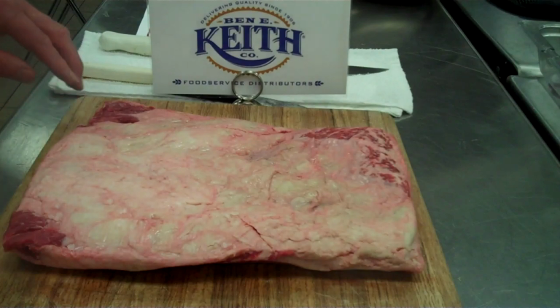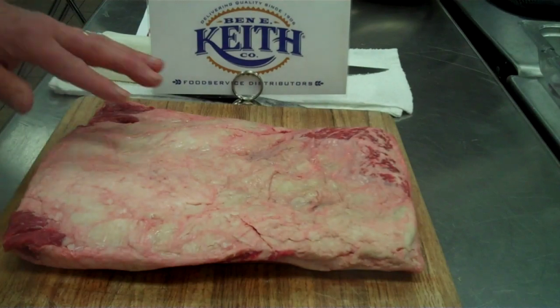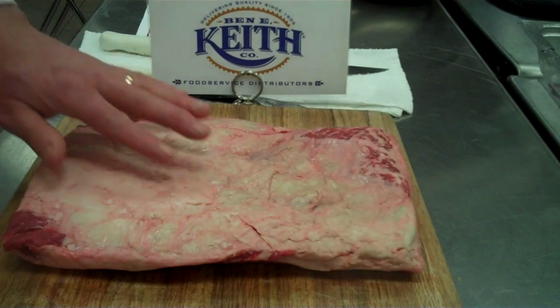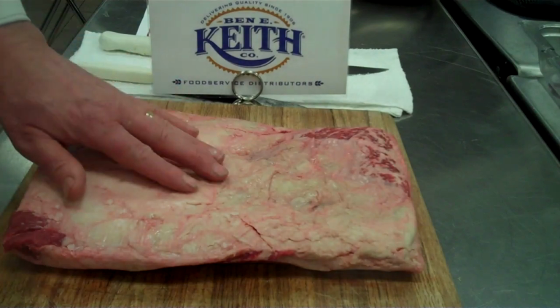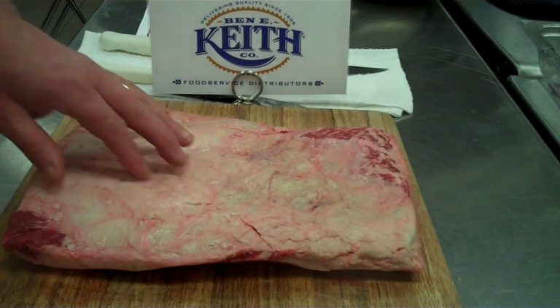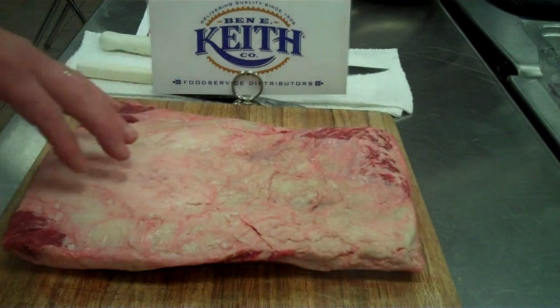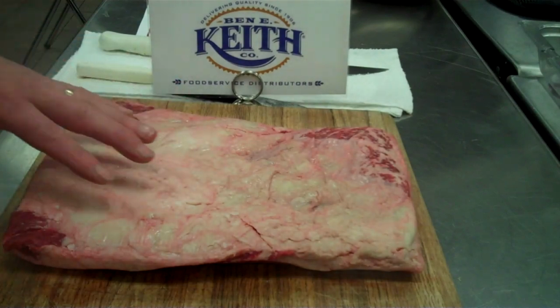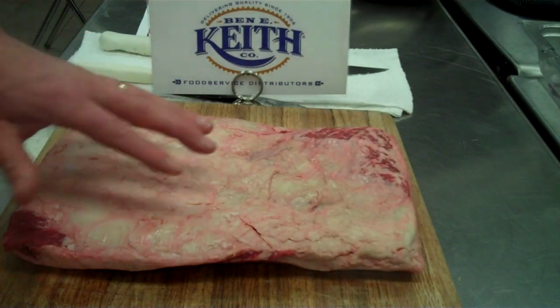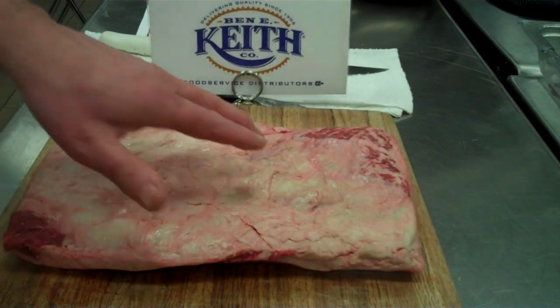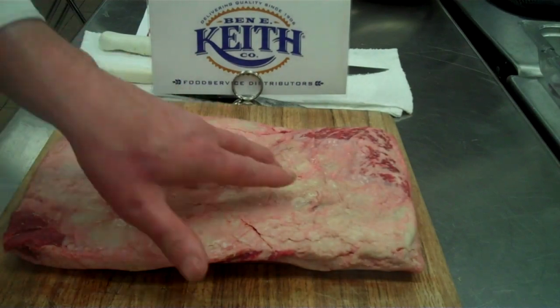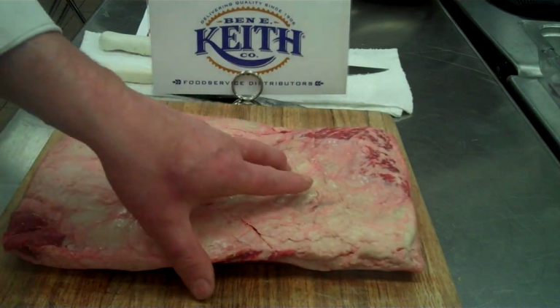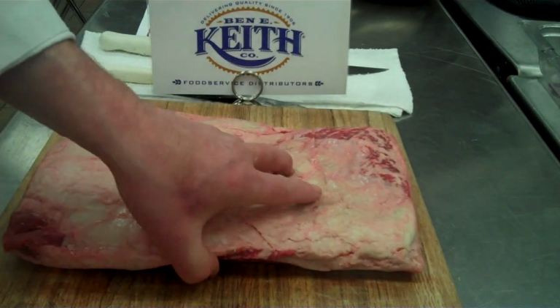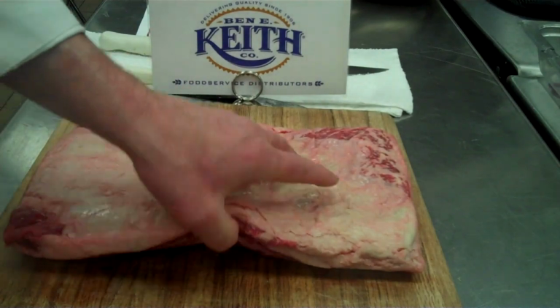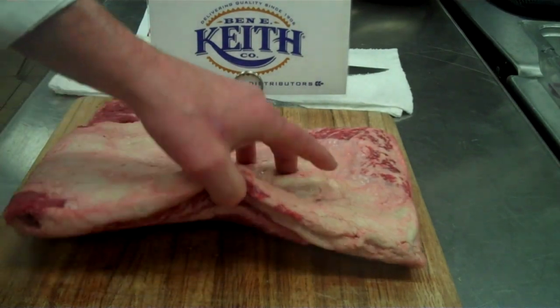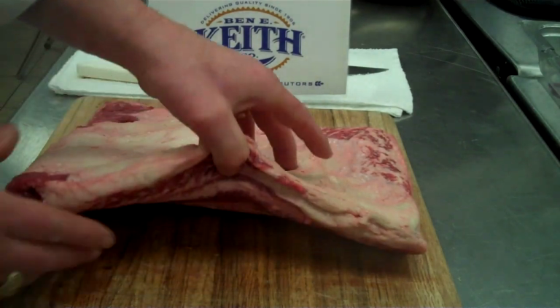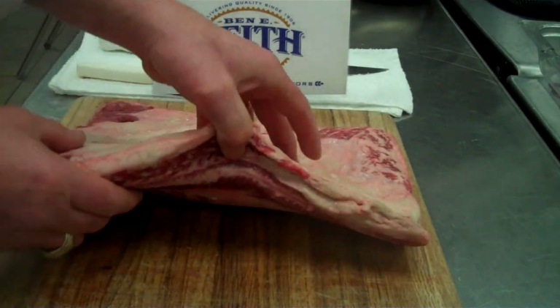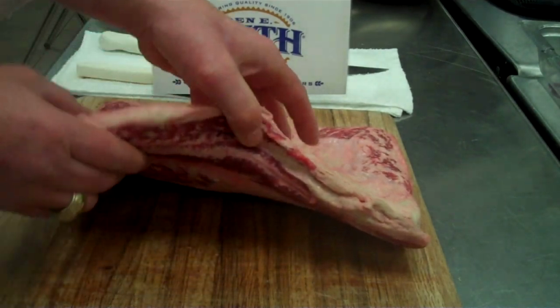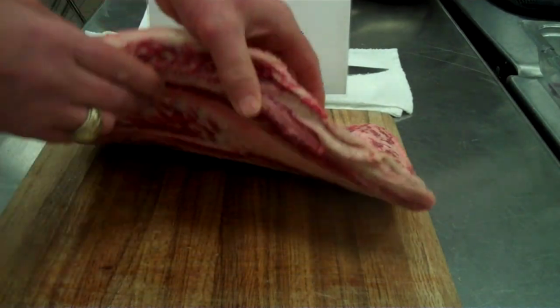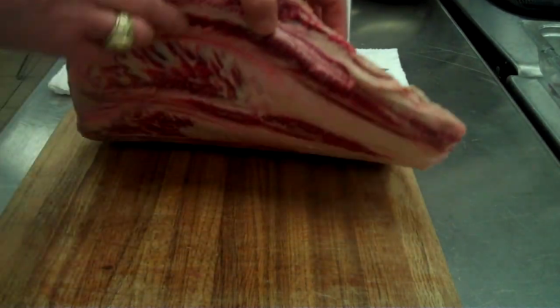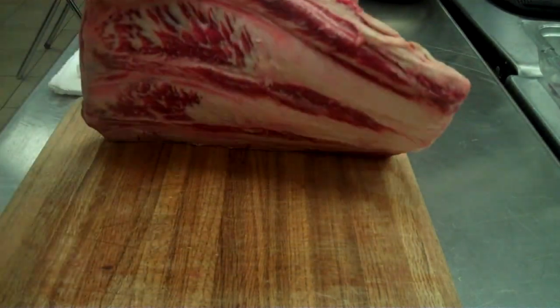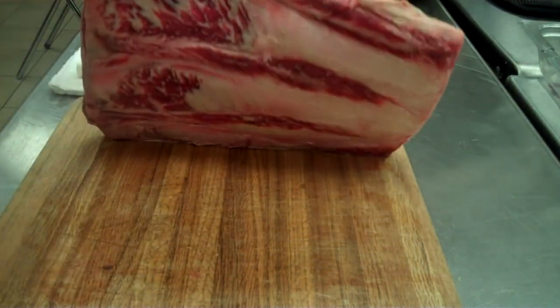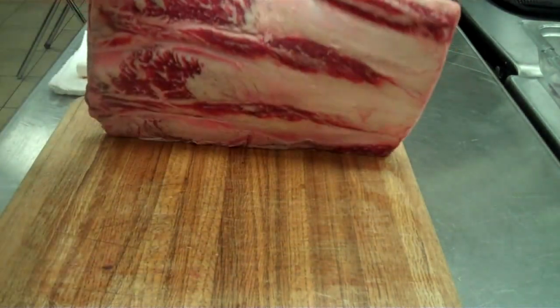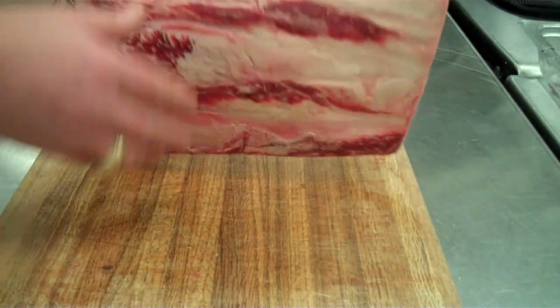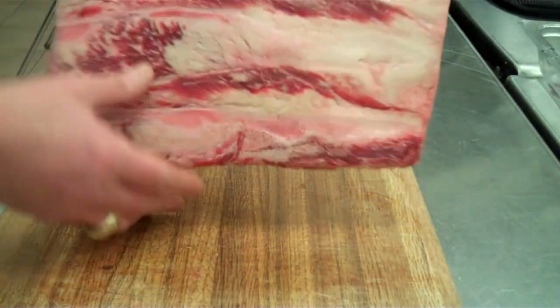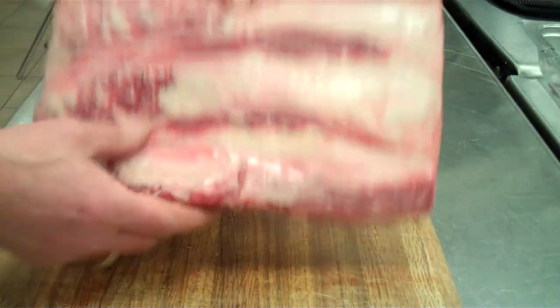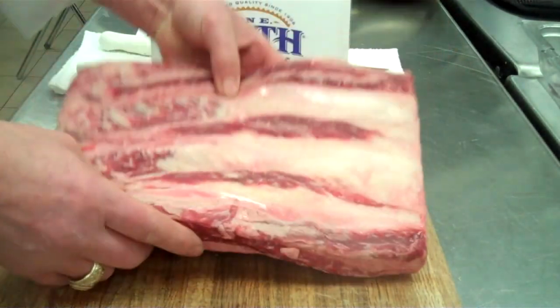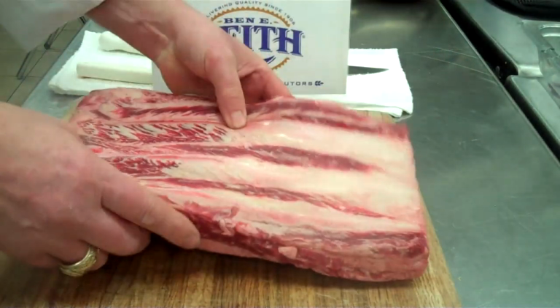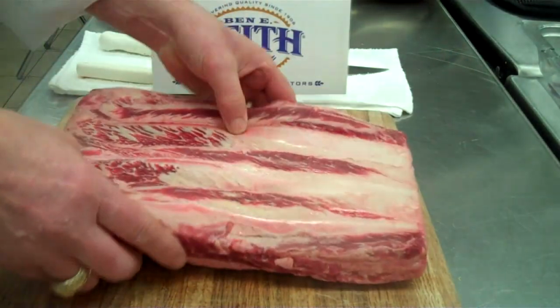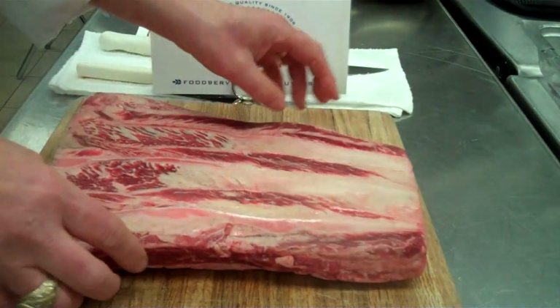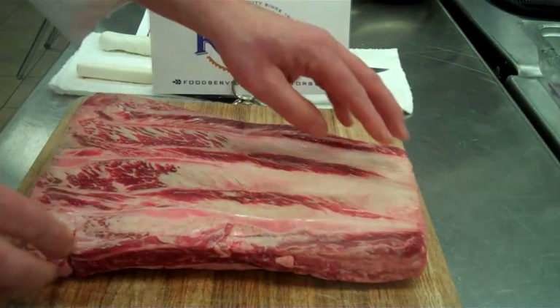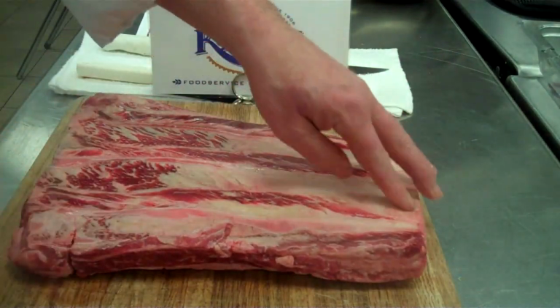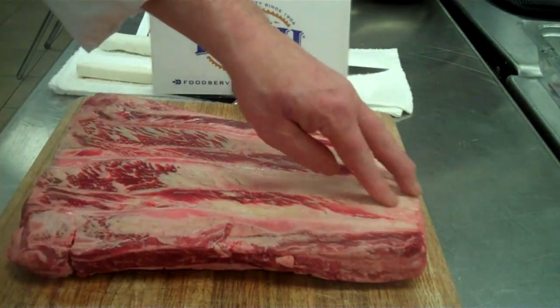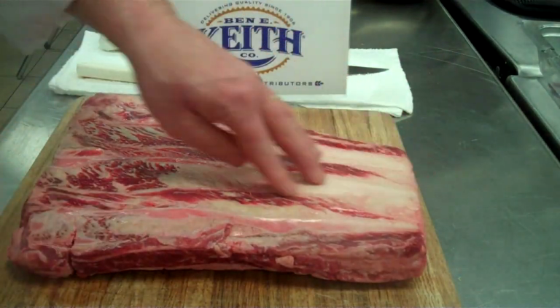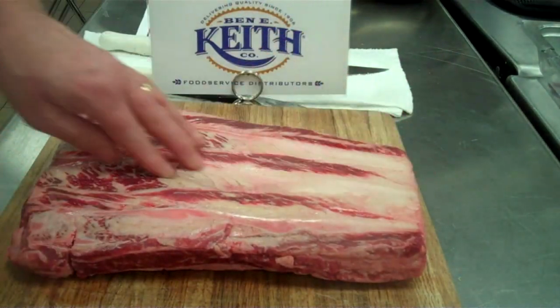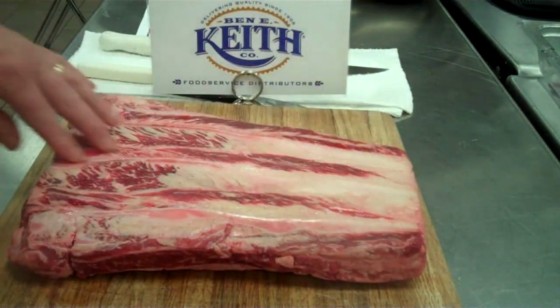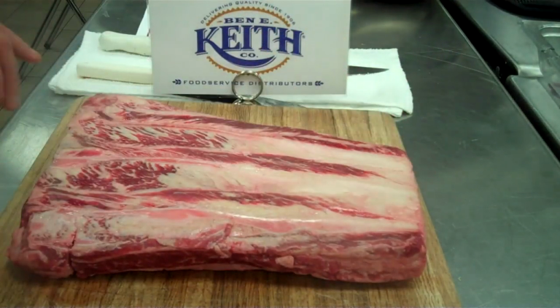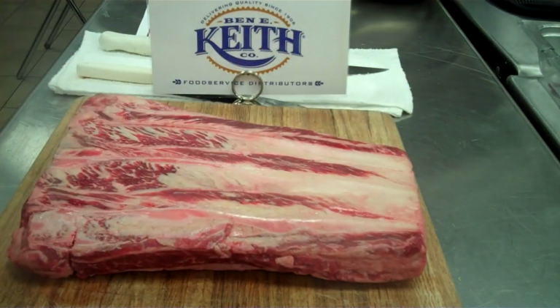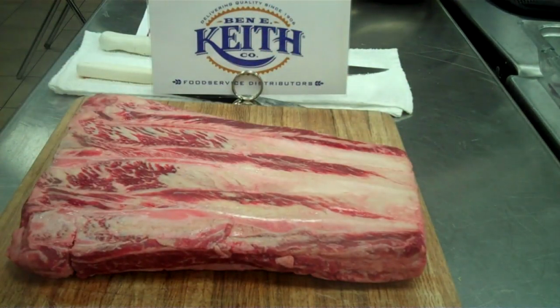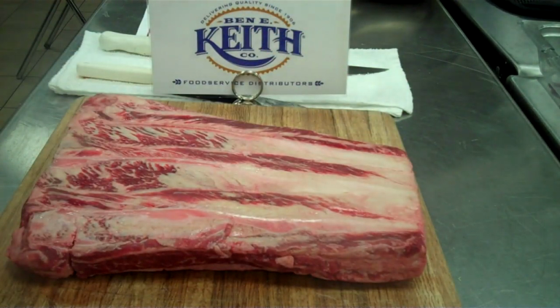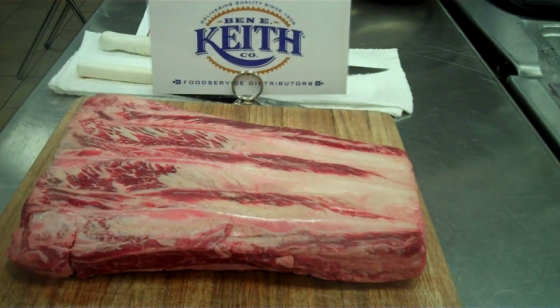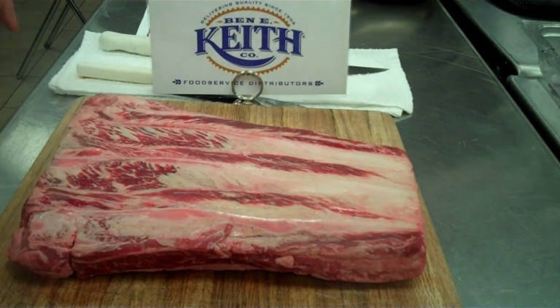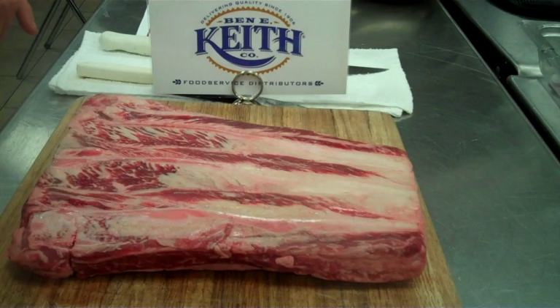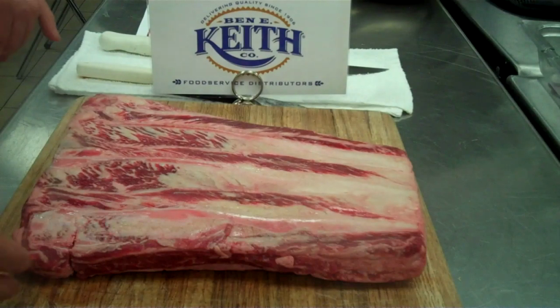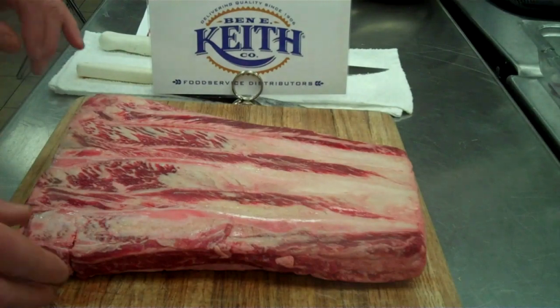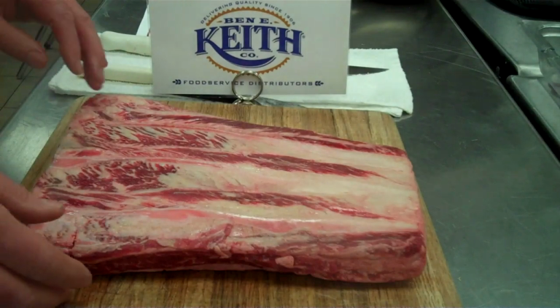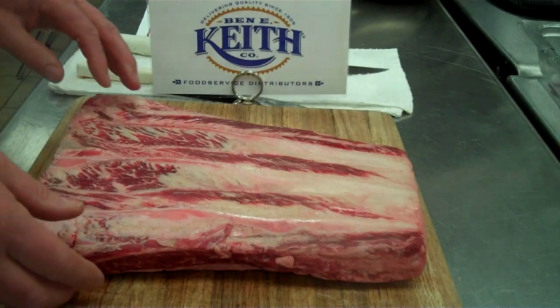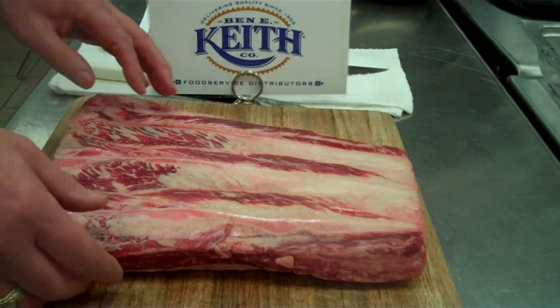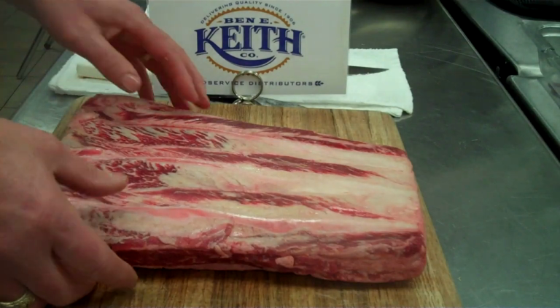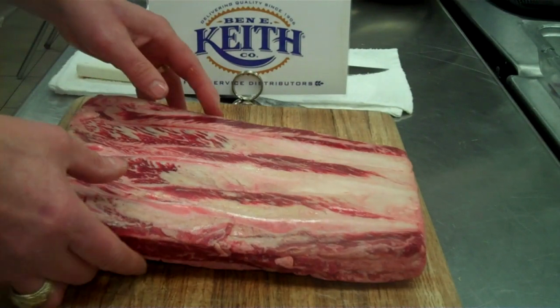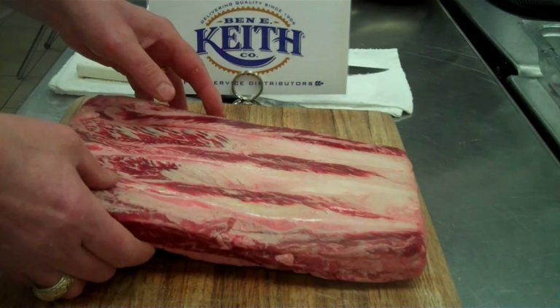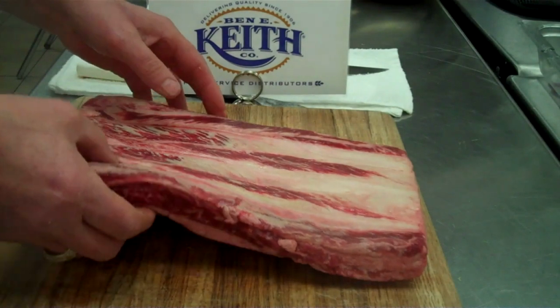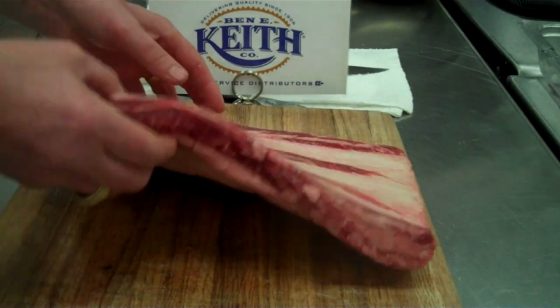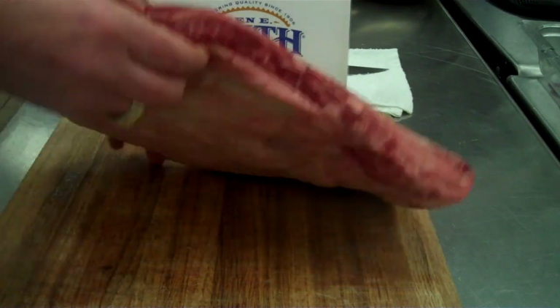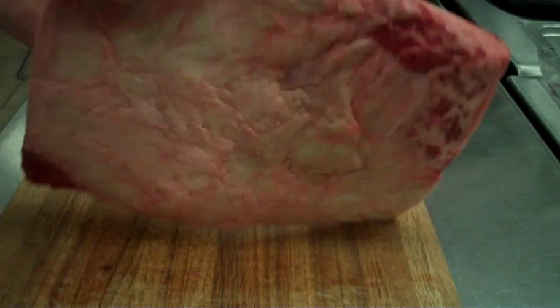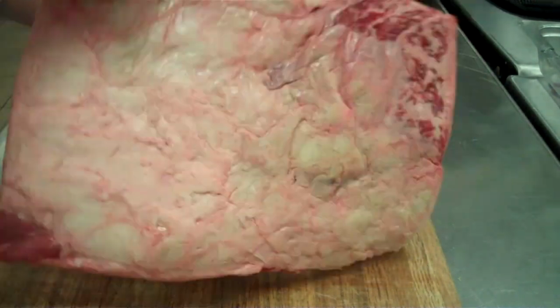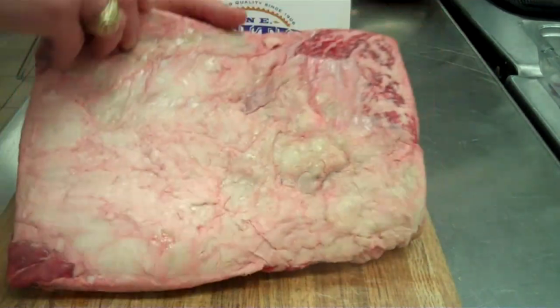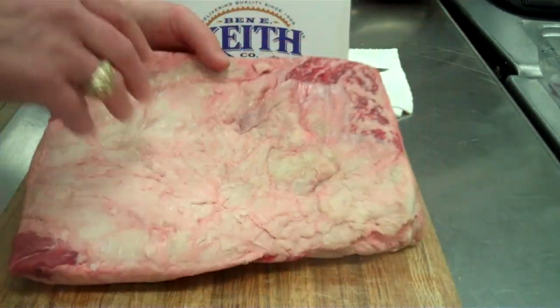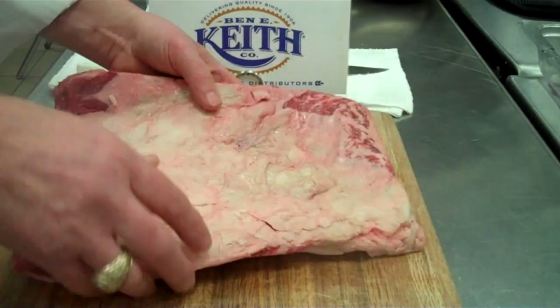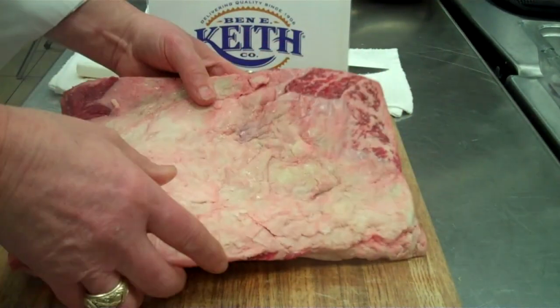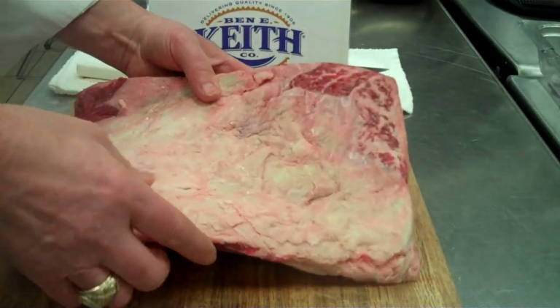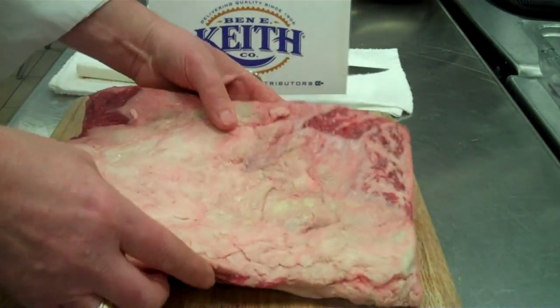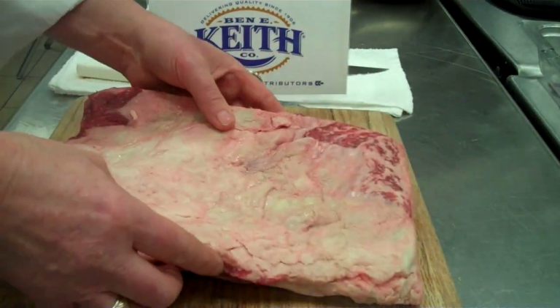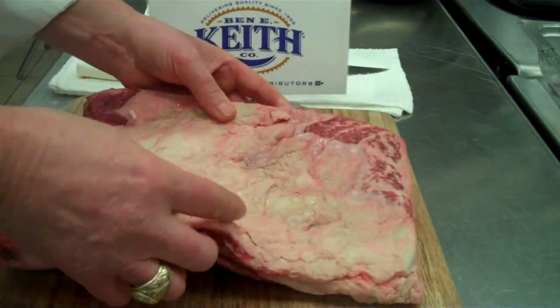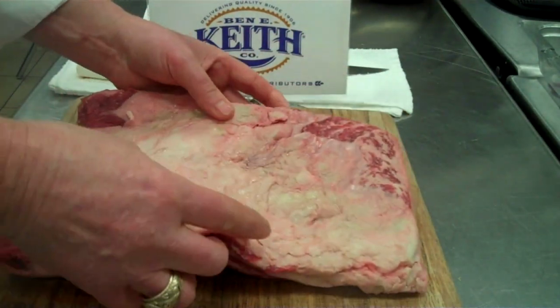This is the top side. Here's the bottom side. You'll see where it's next to the bones. This is a boneless product.